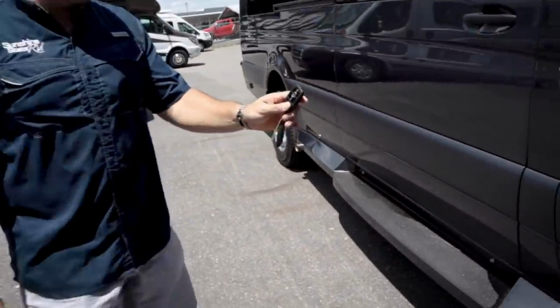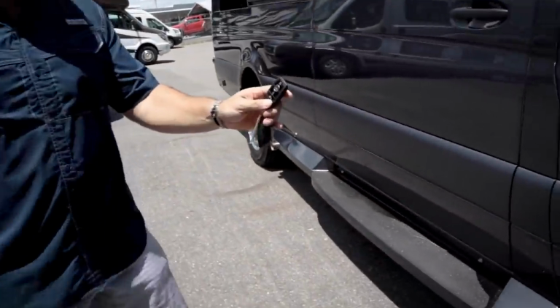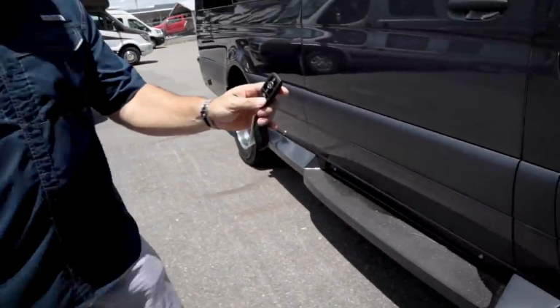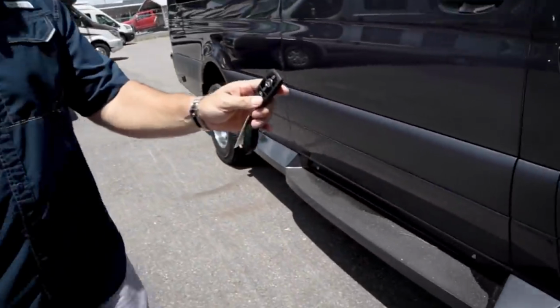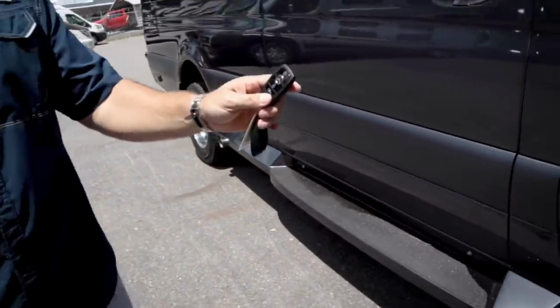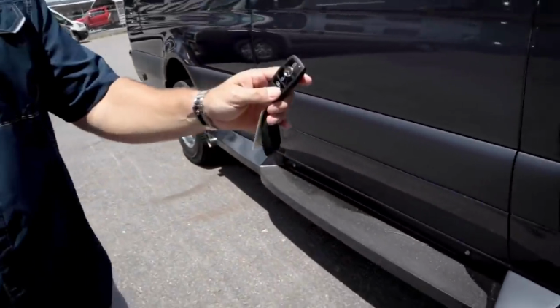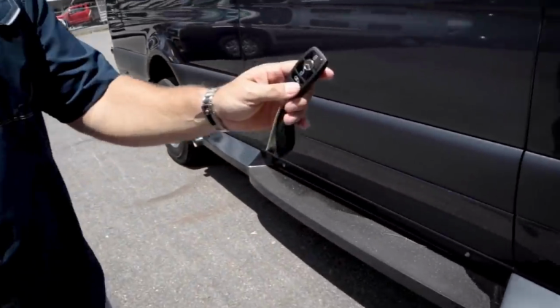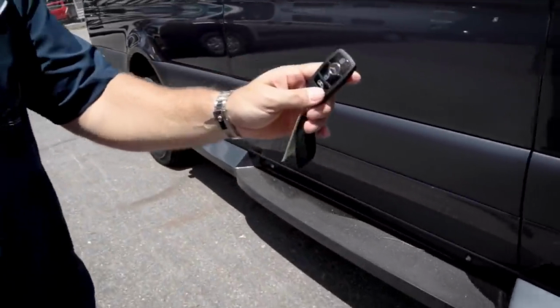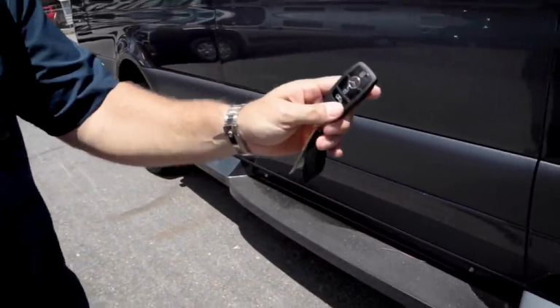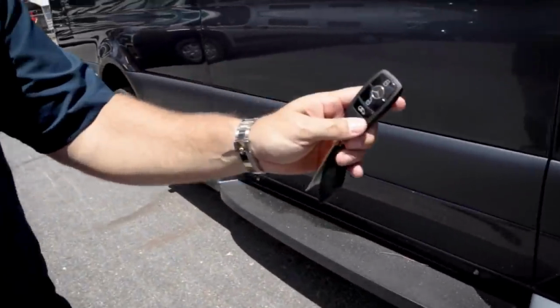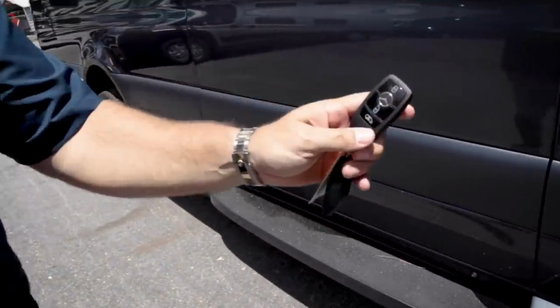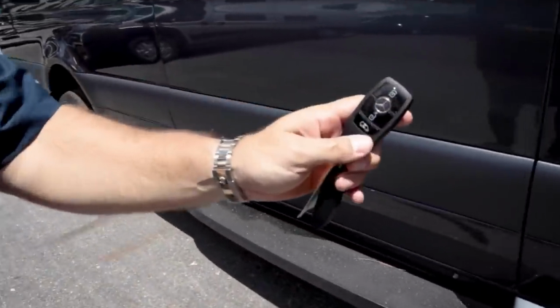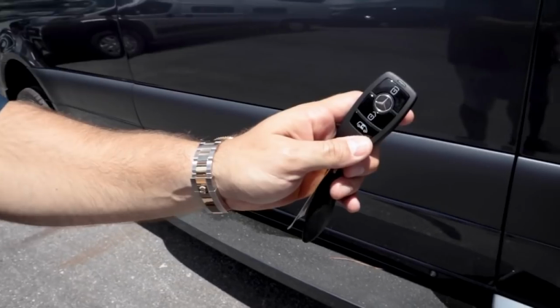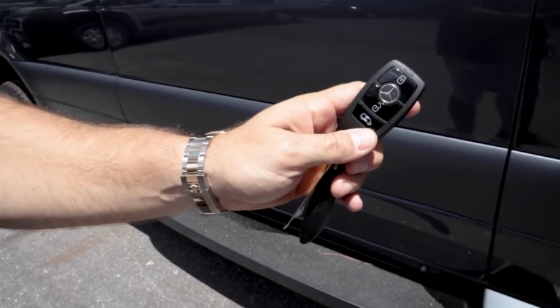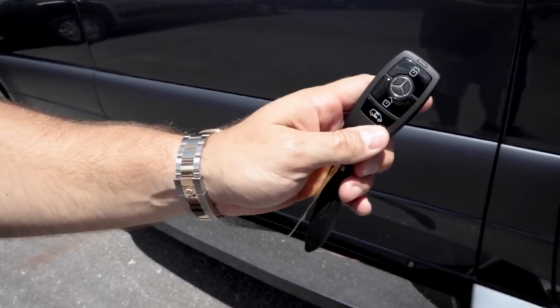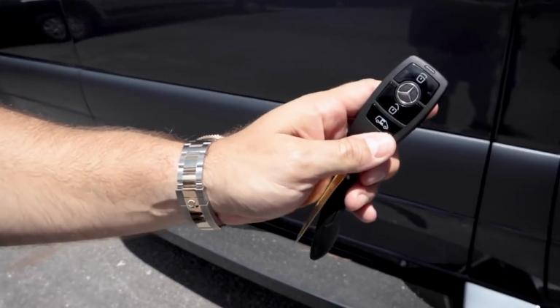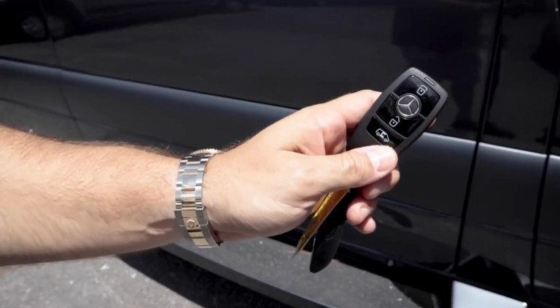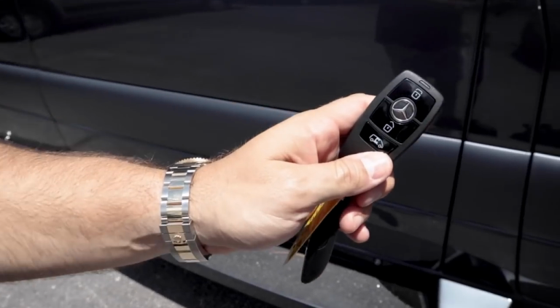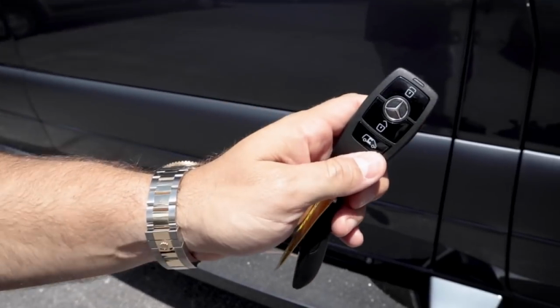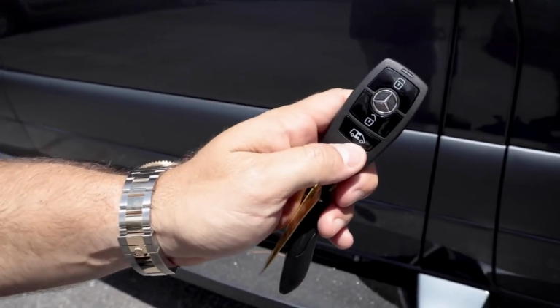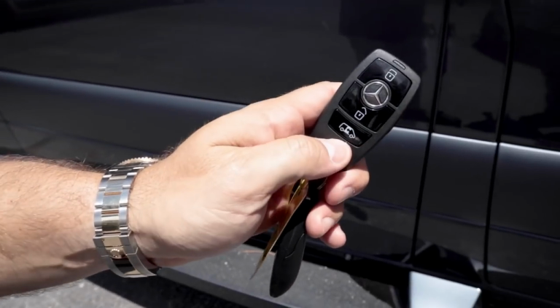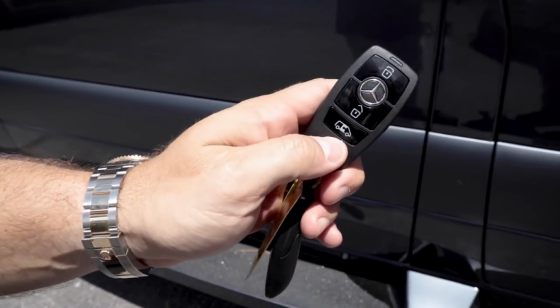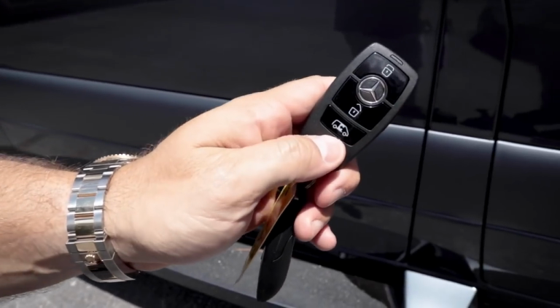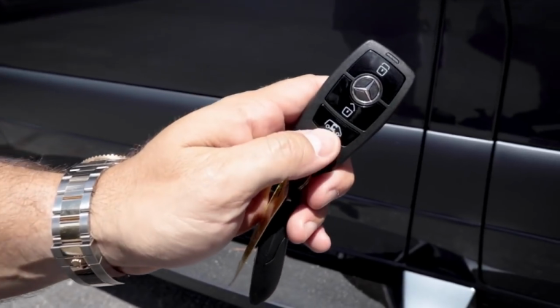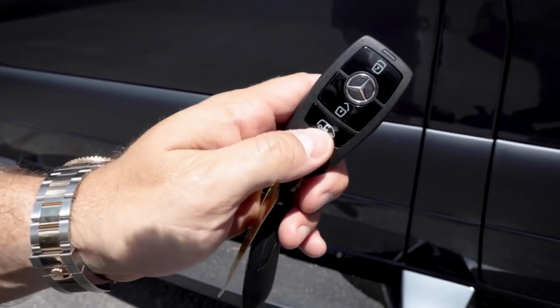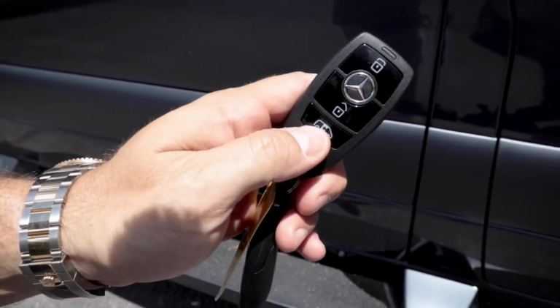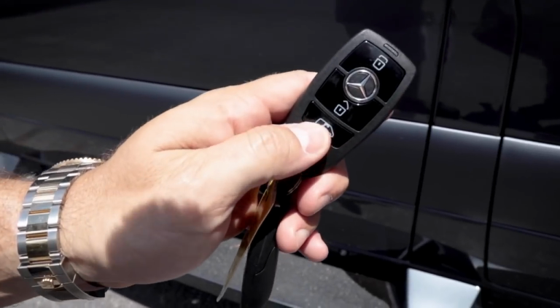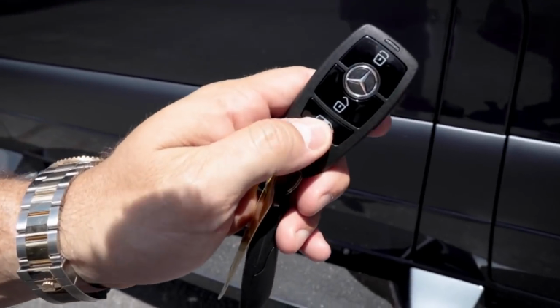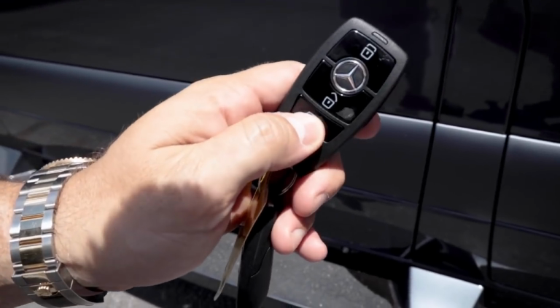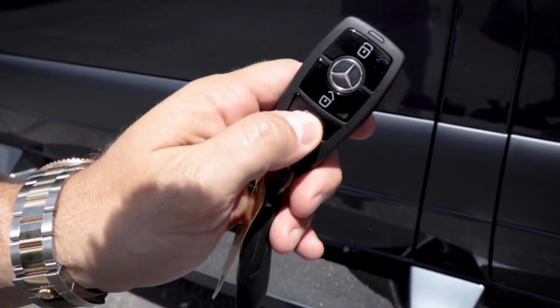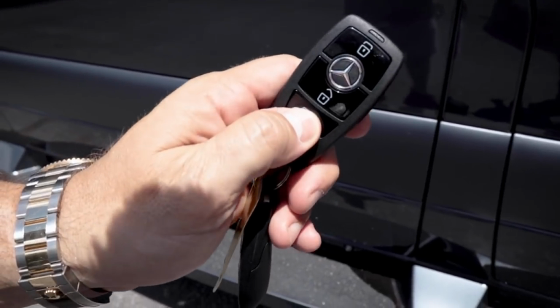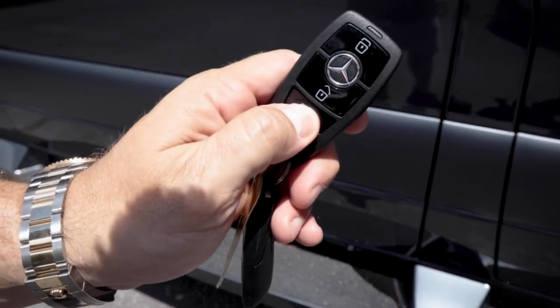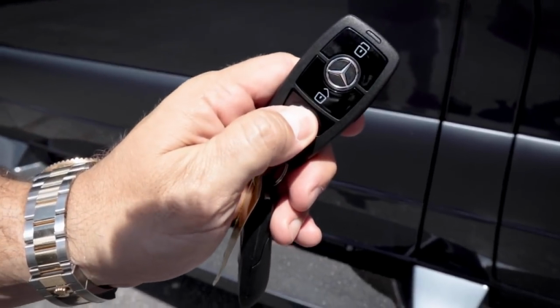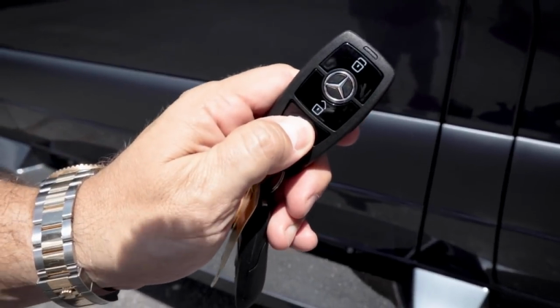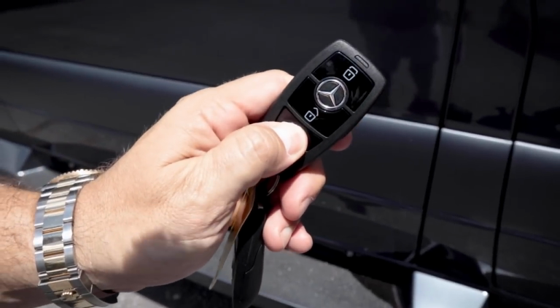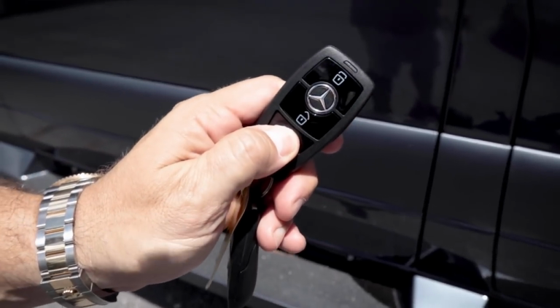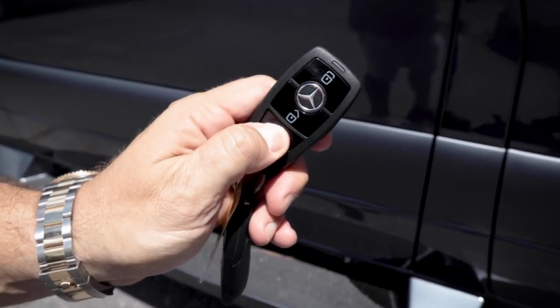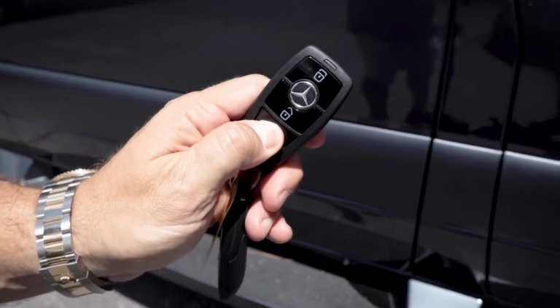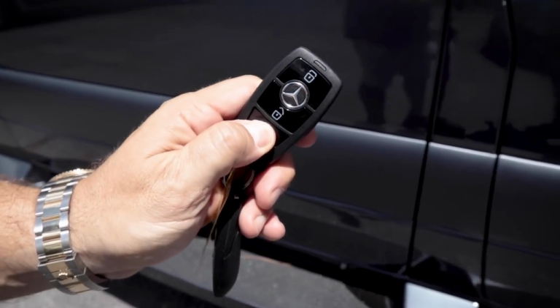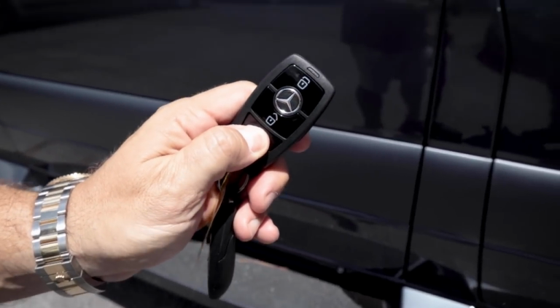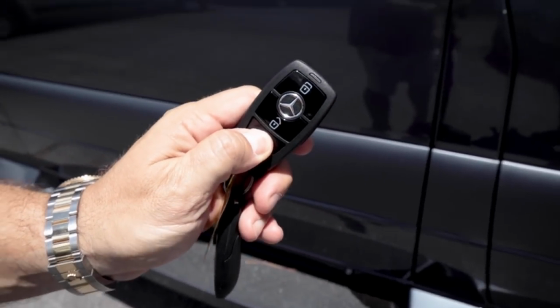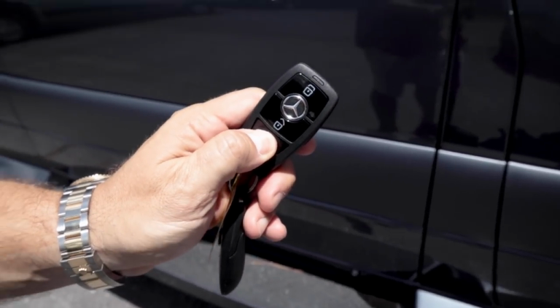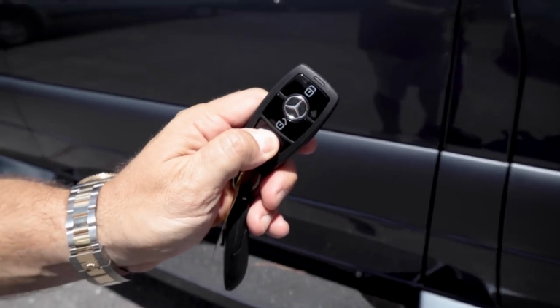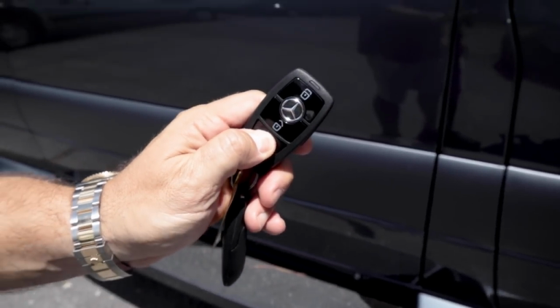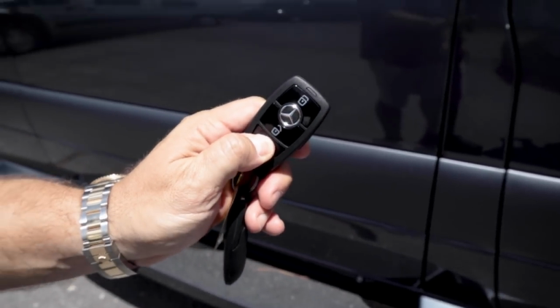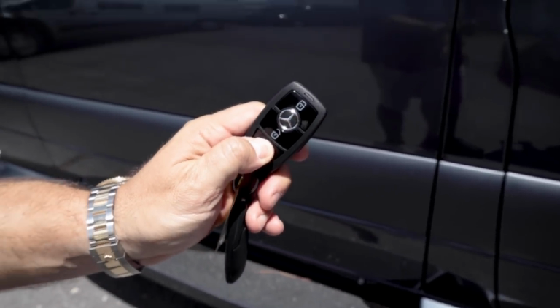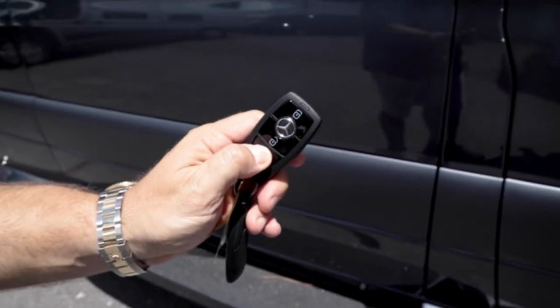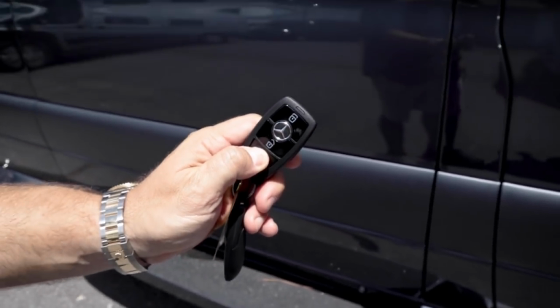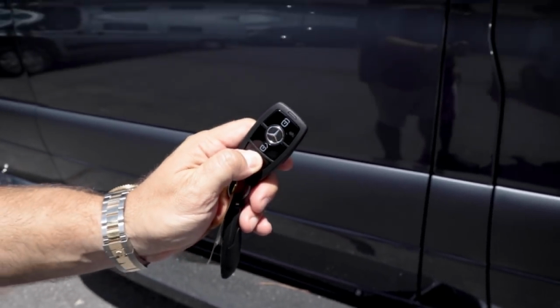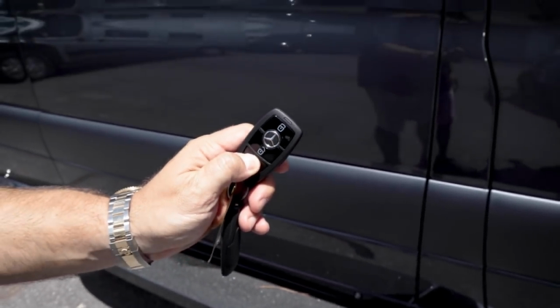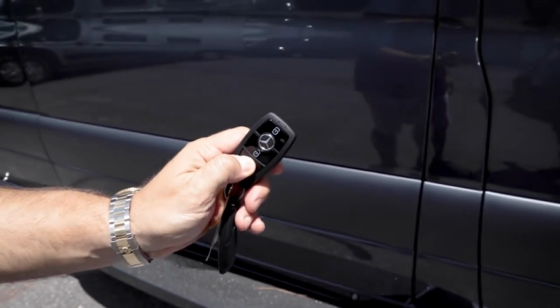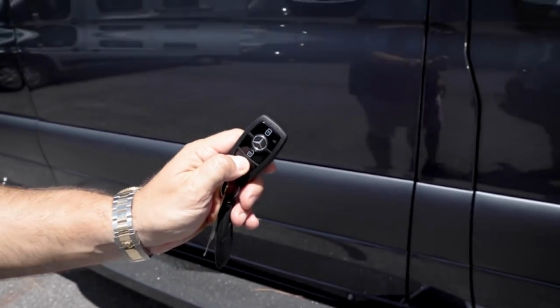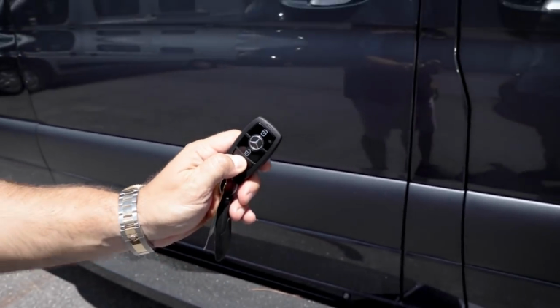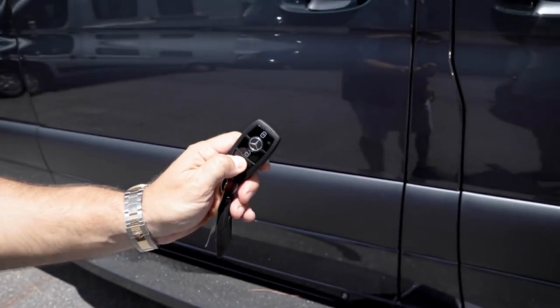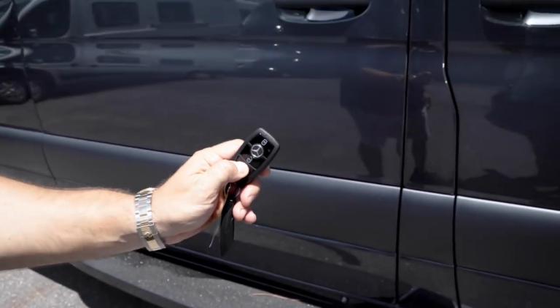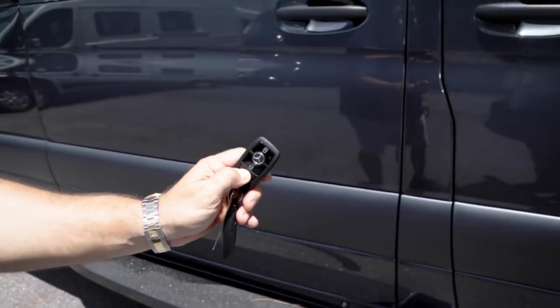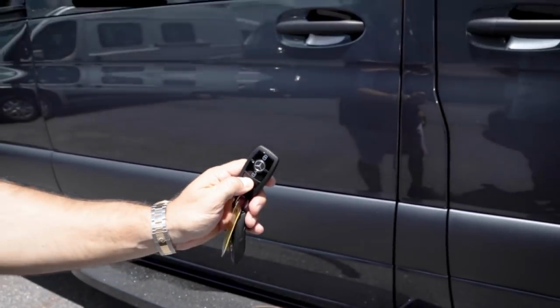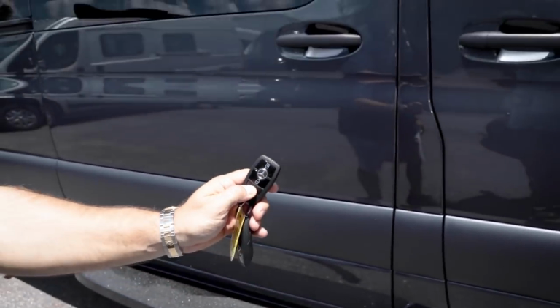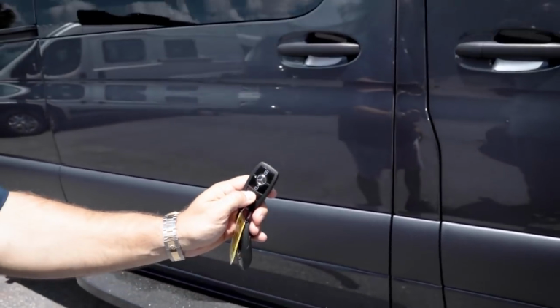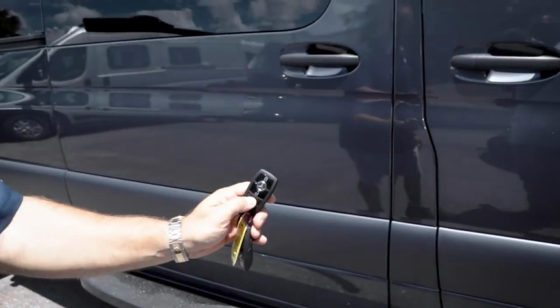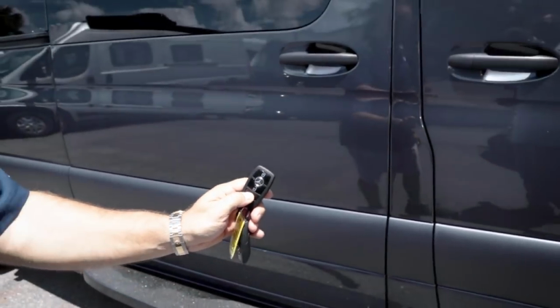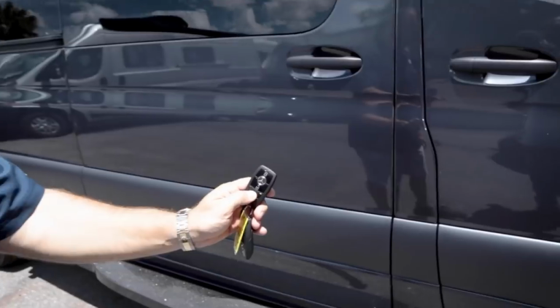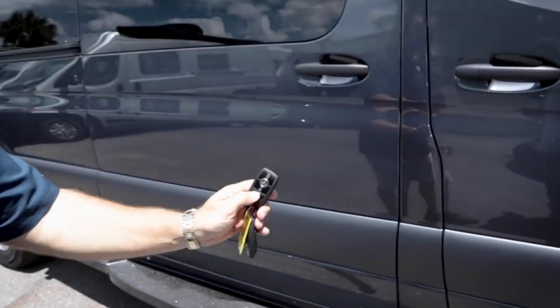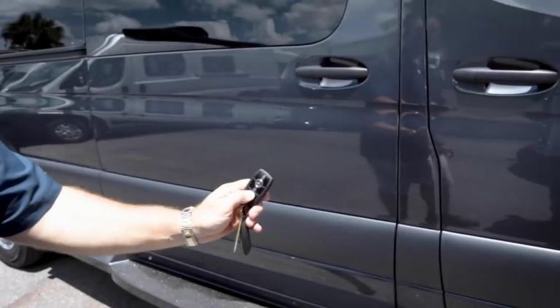One of the things only Mercedes offers right now is the power sliding door — you press a button right there on the panel to open and close it.